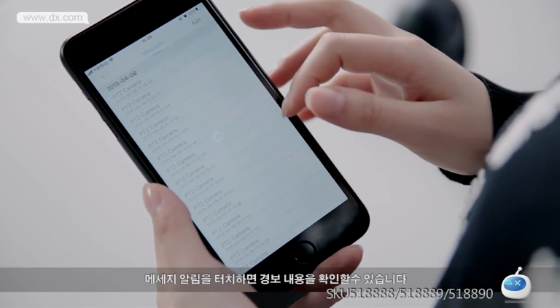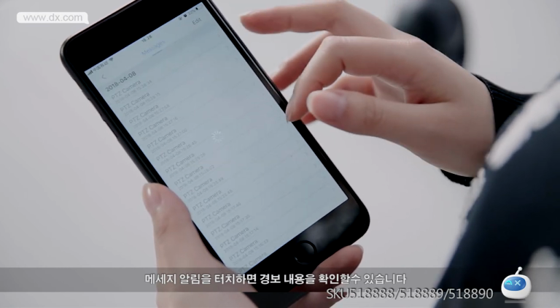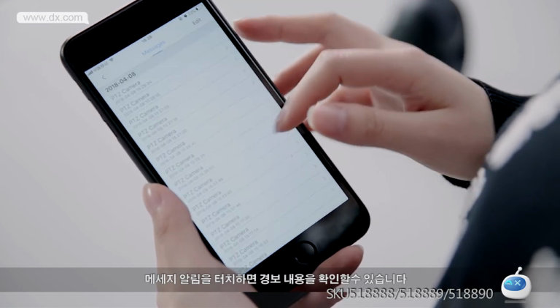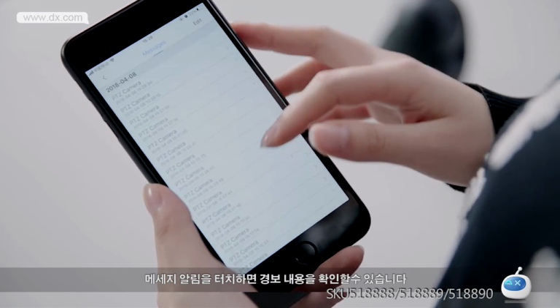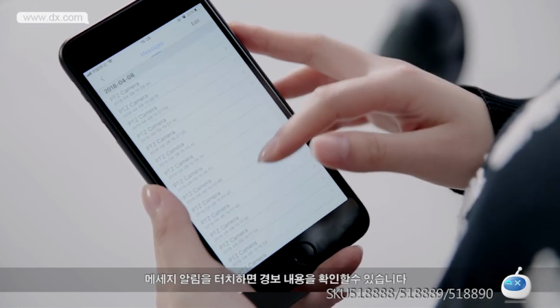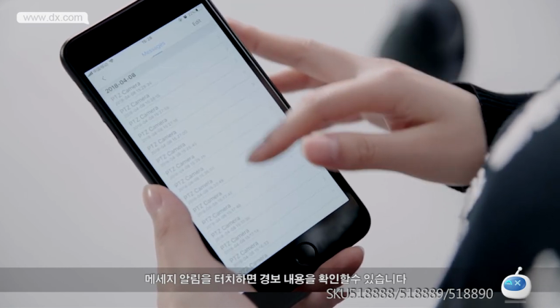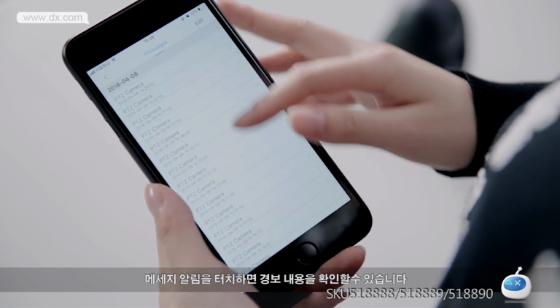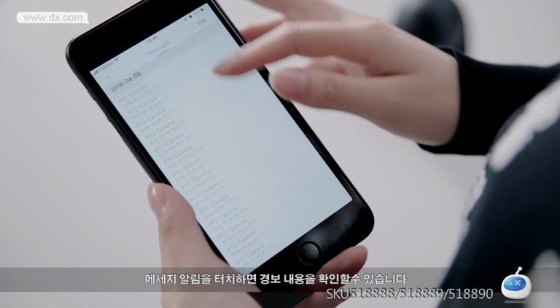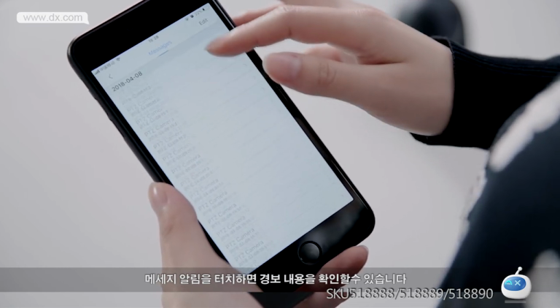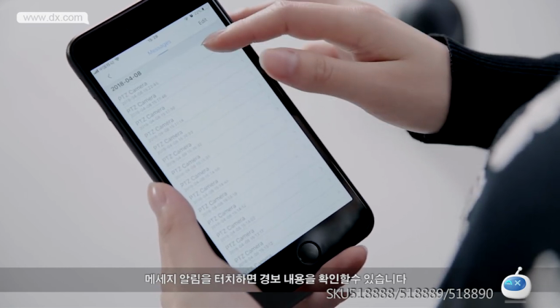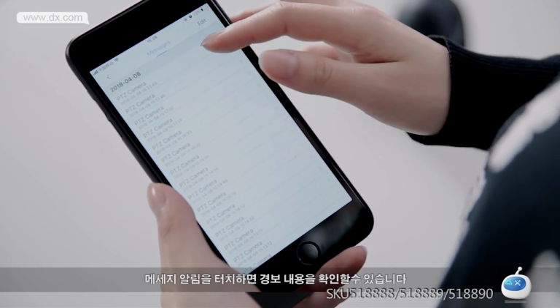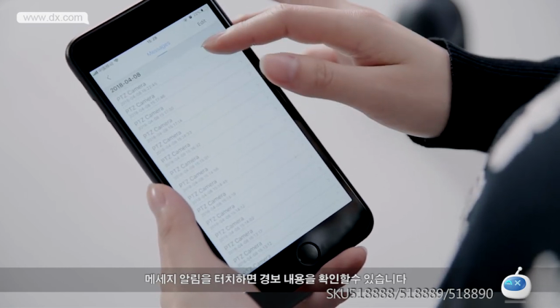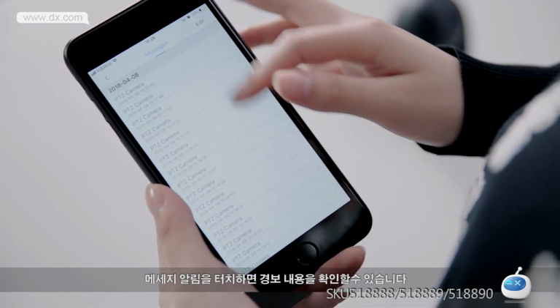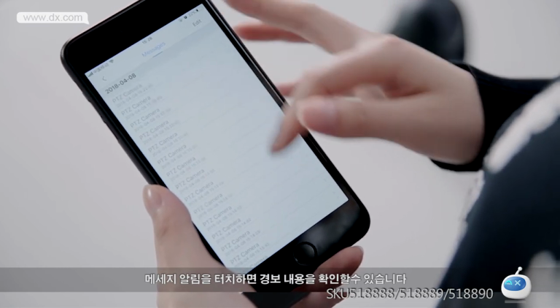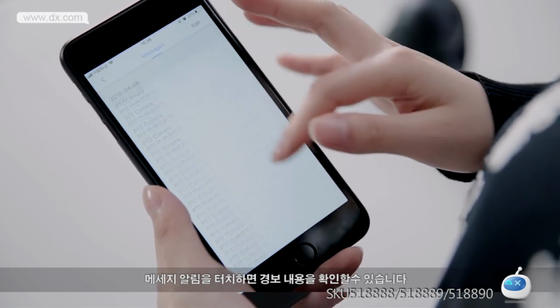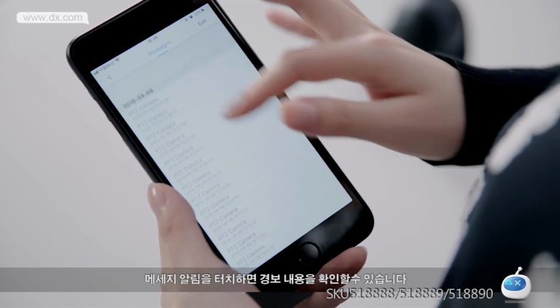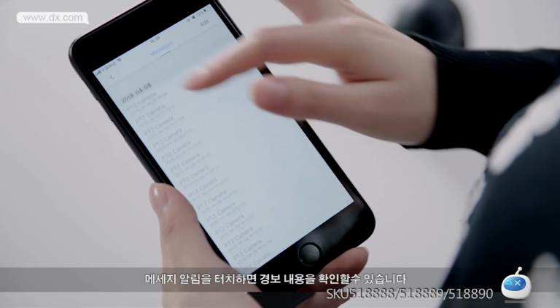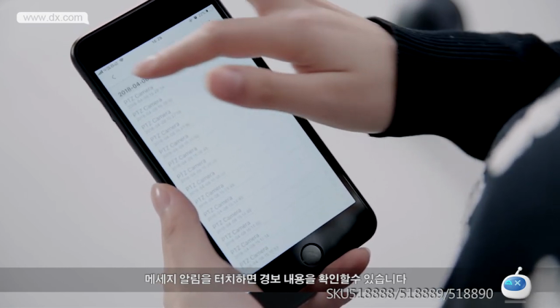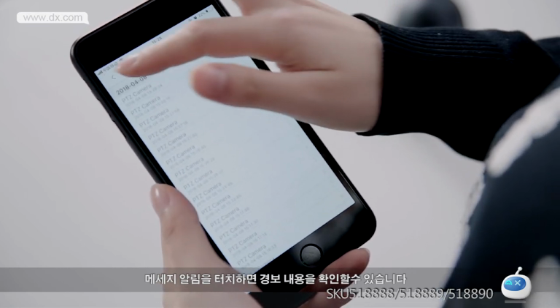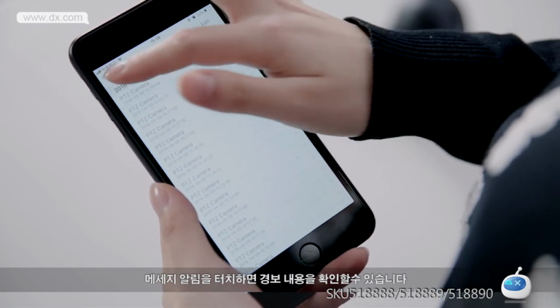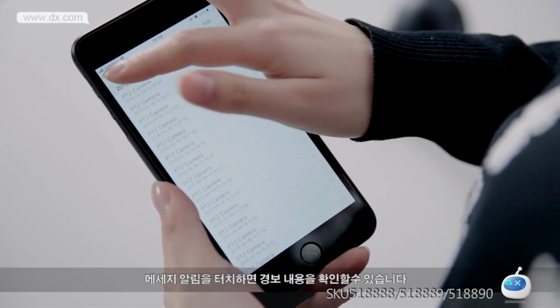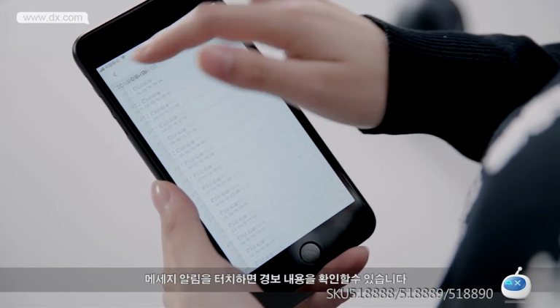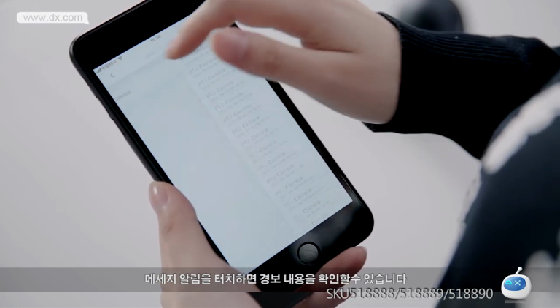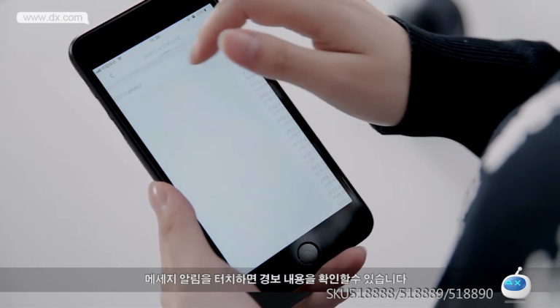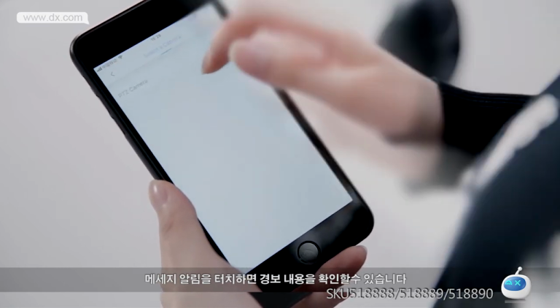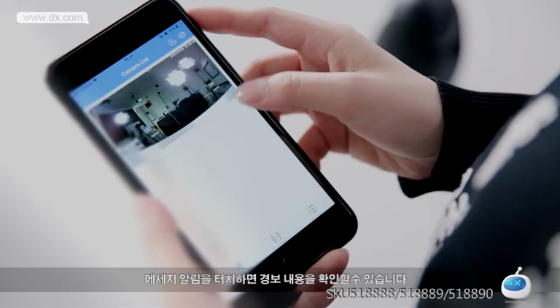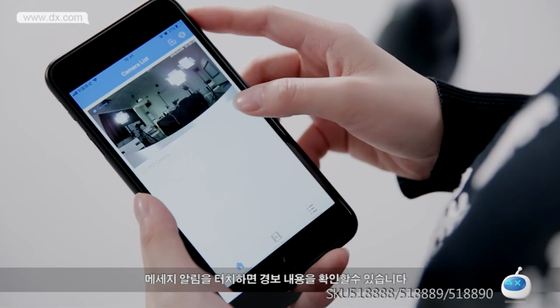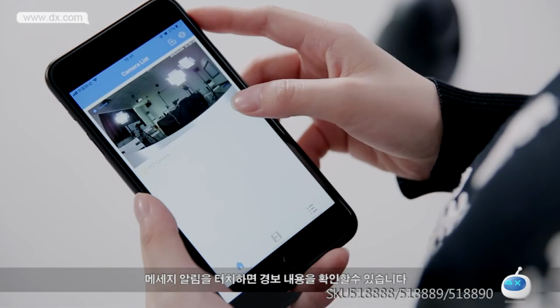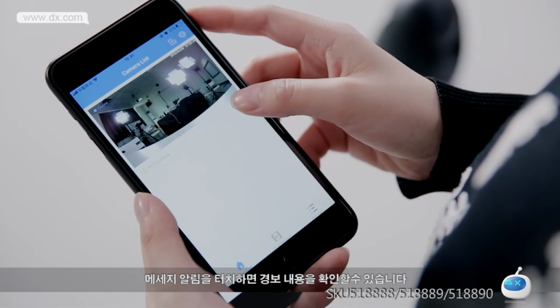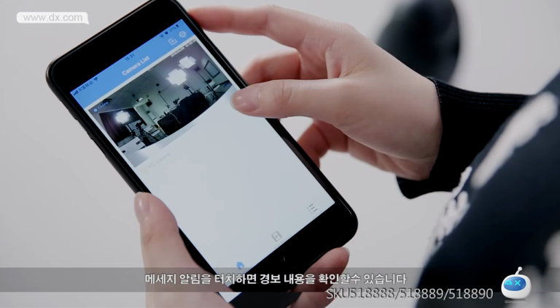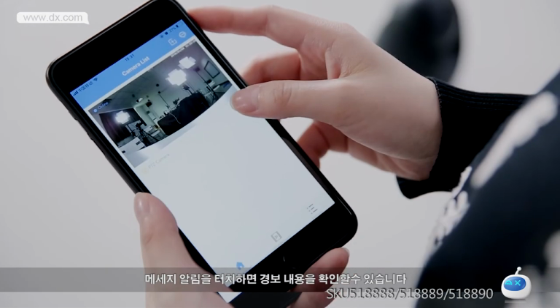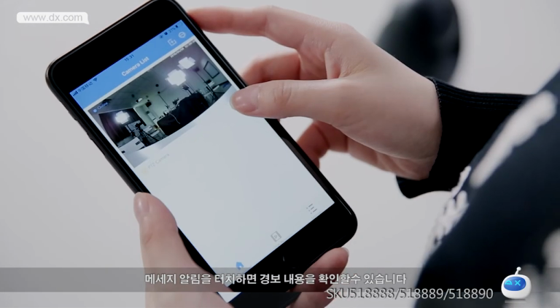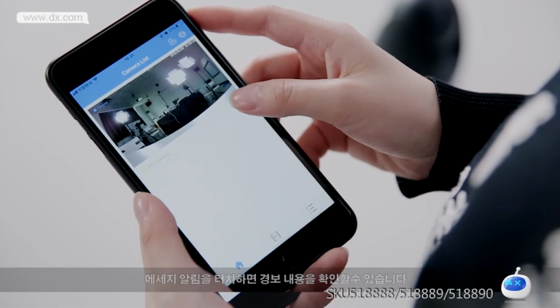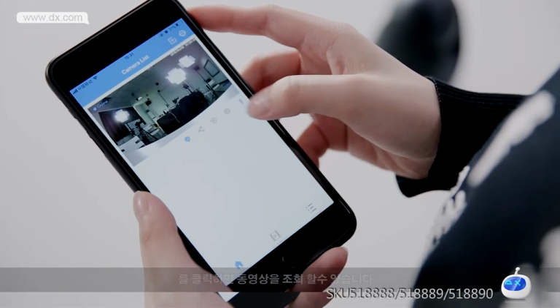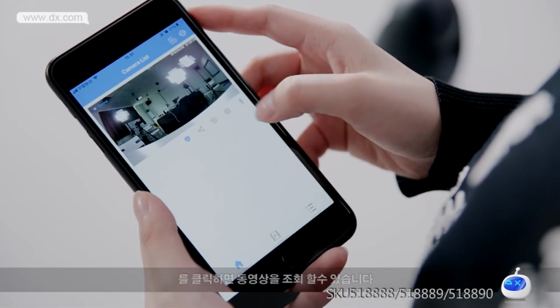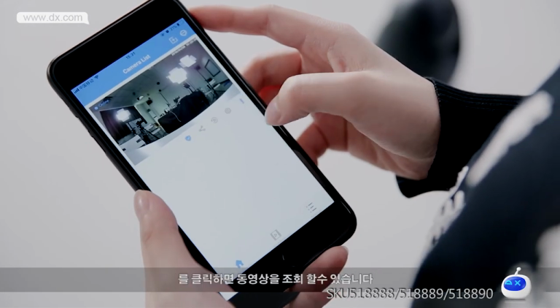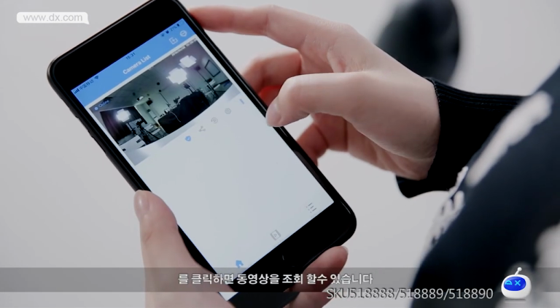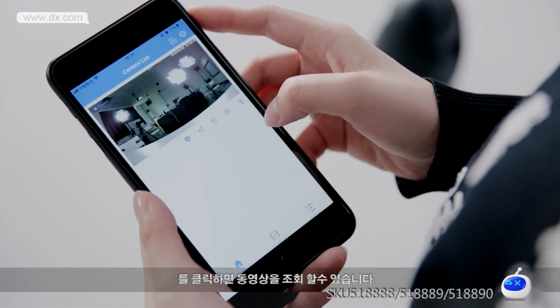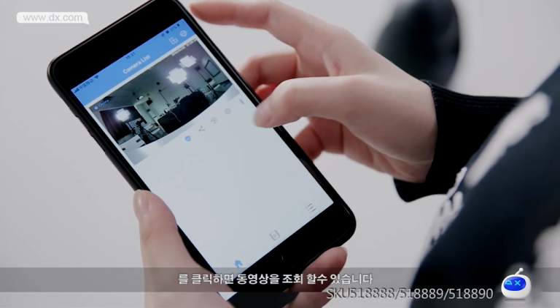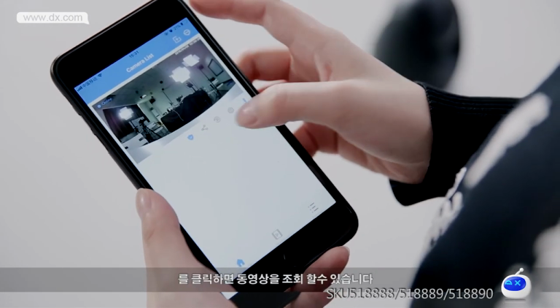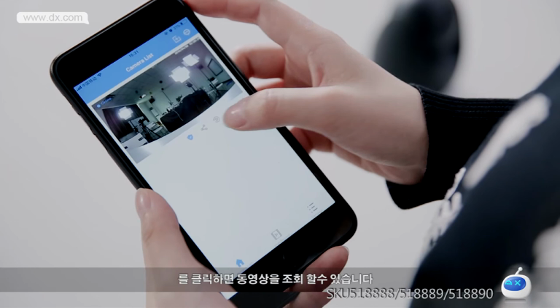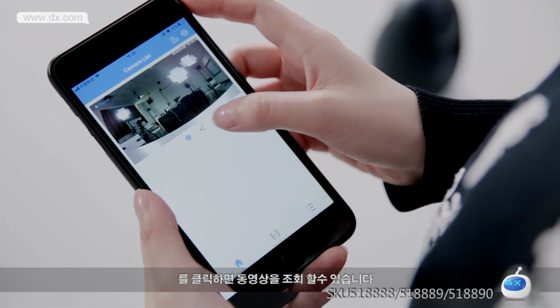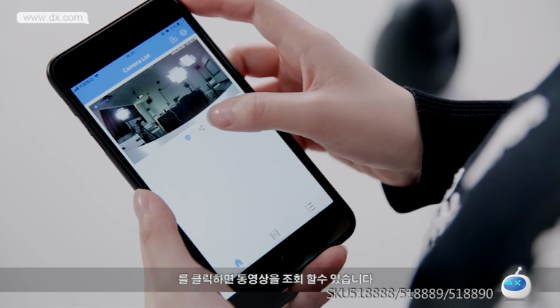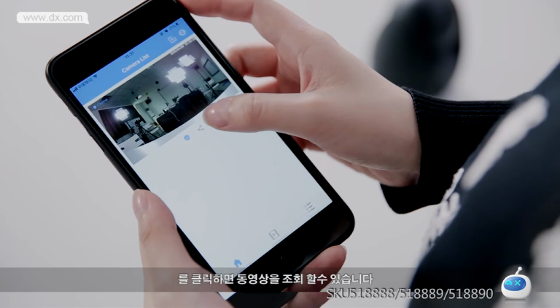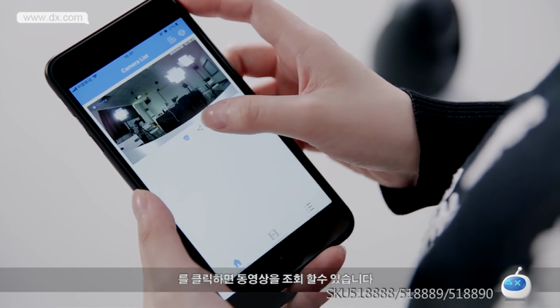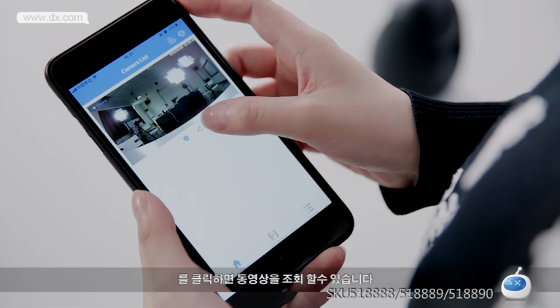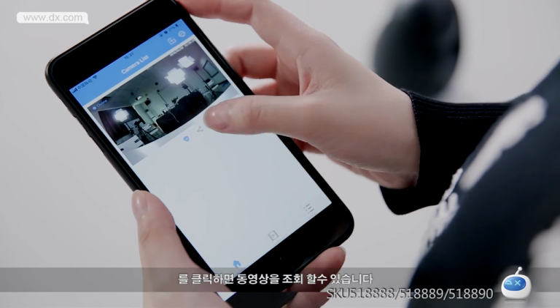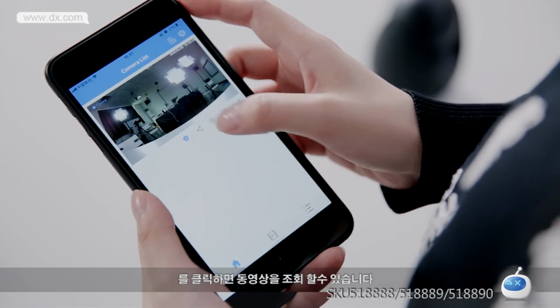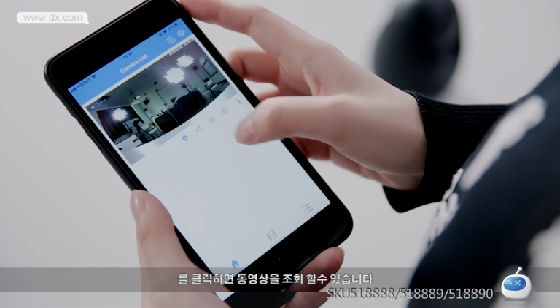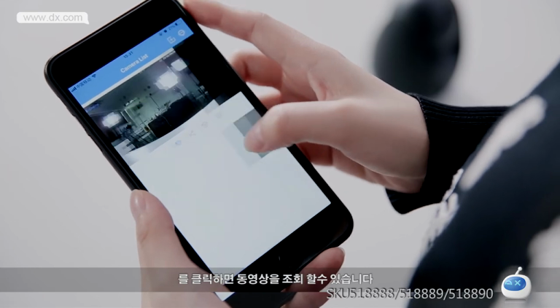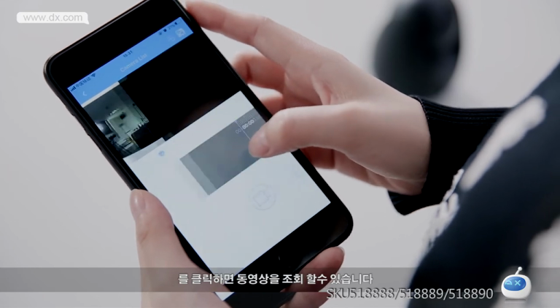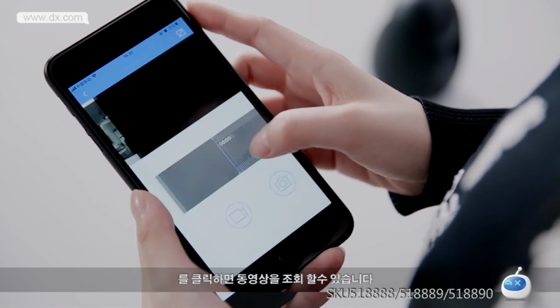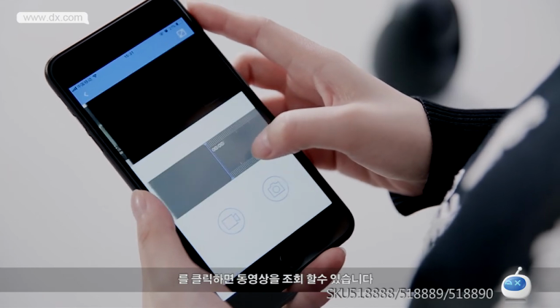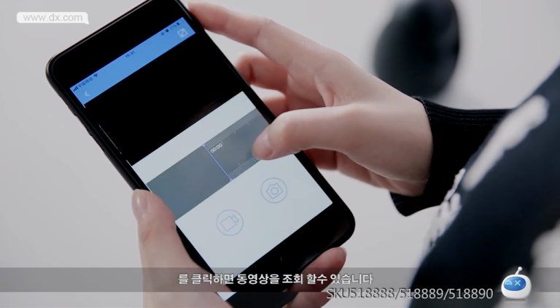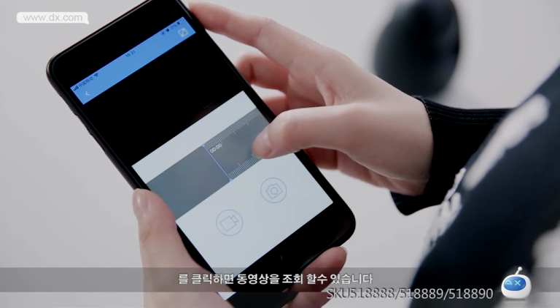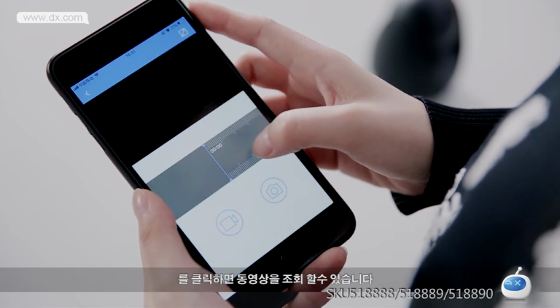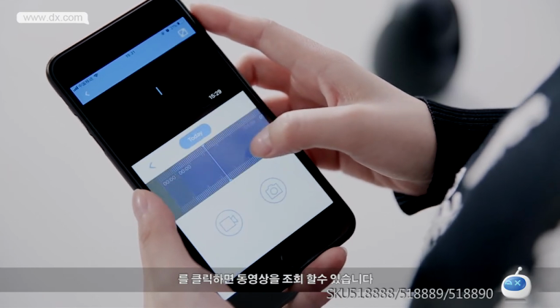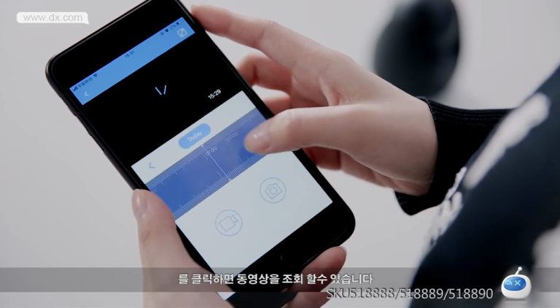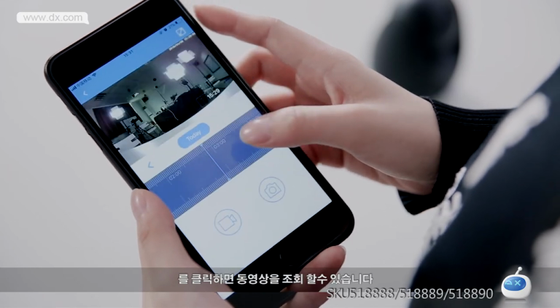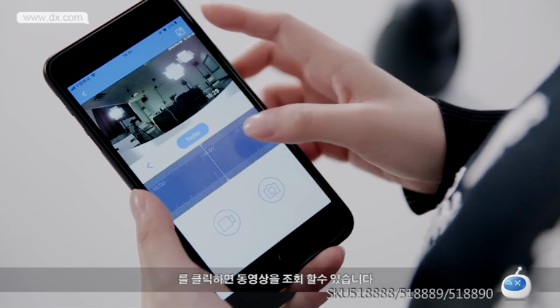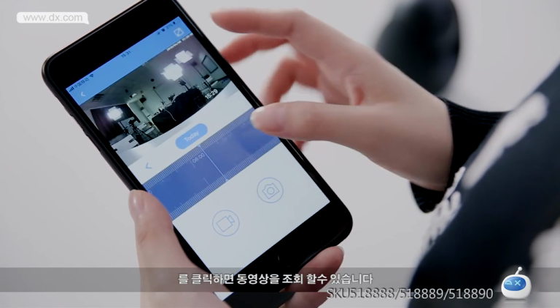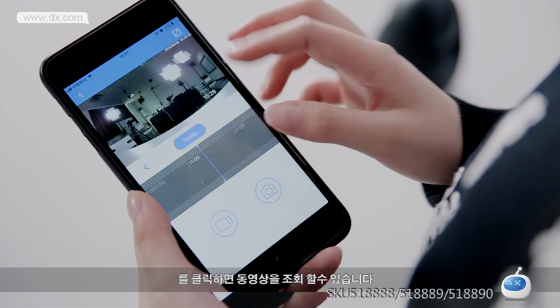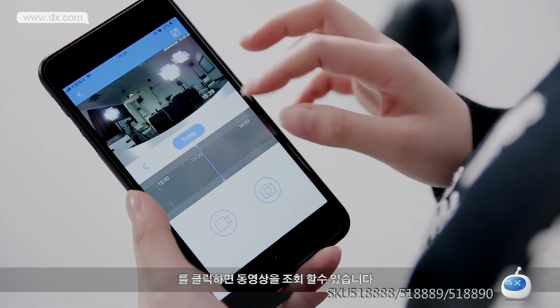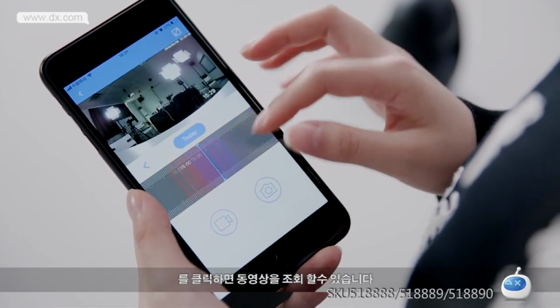Step 12: You can check the detailed information. Click the bracket button to check camera recording.